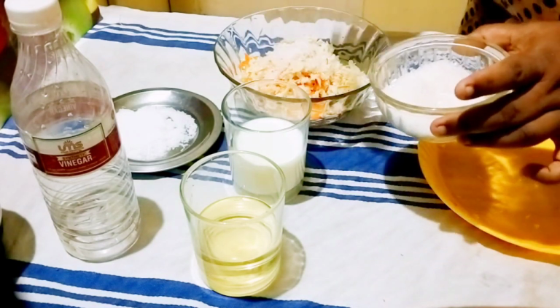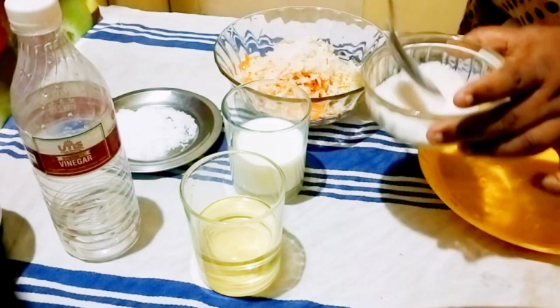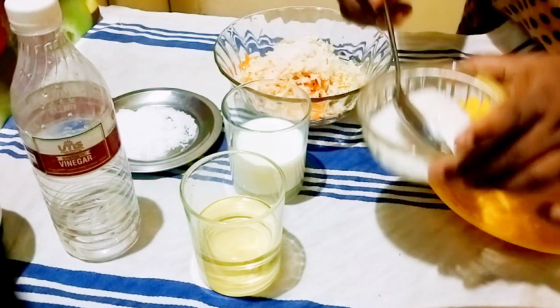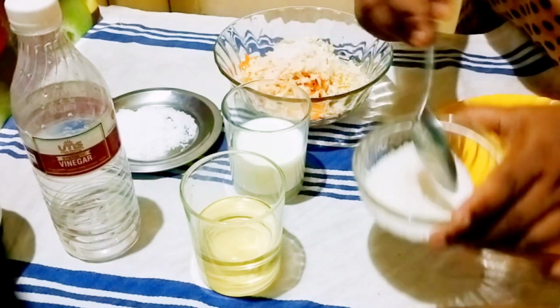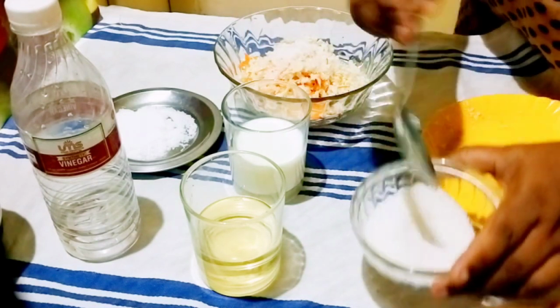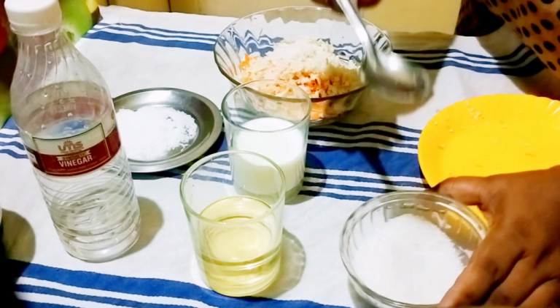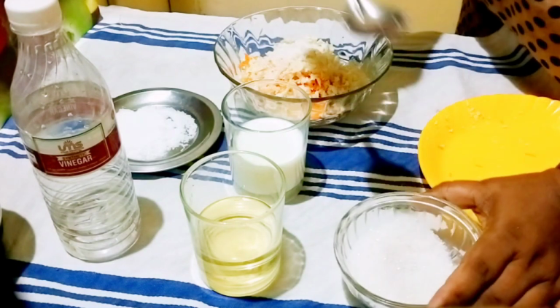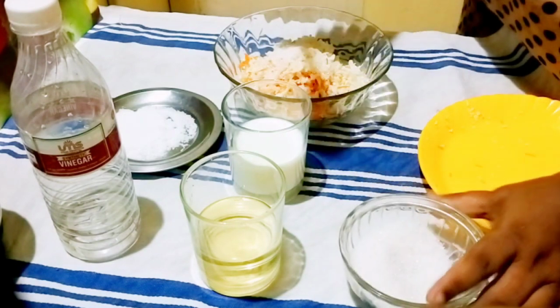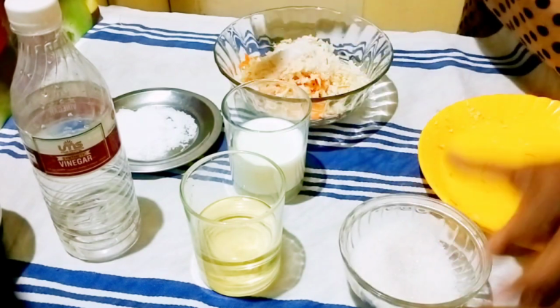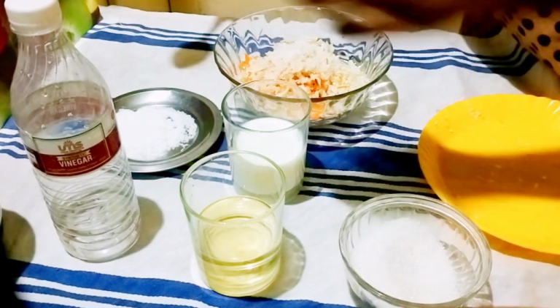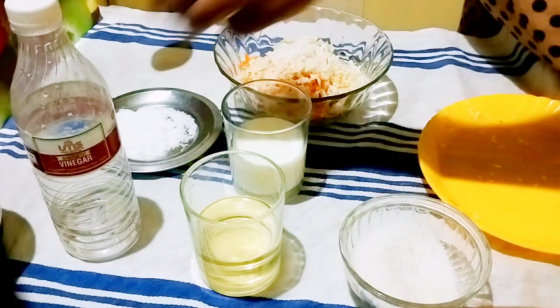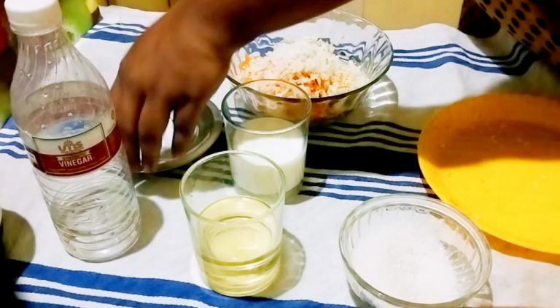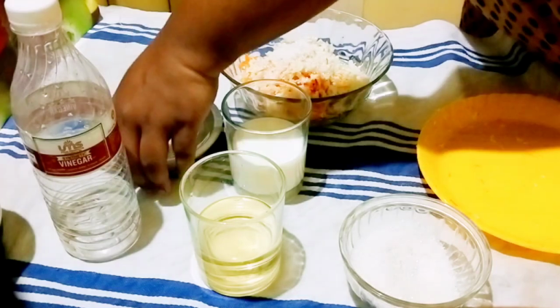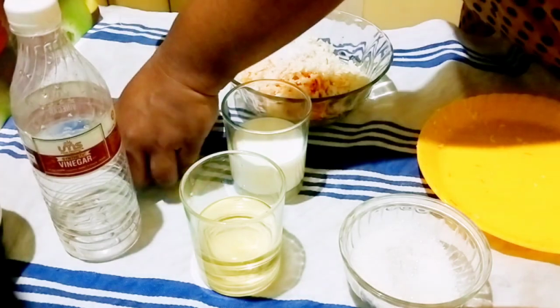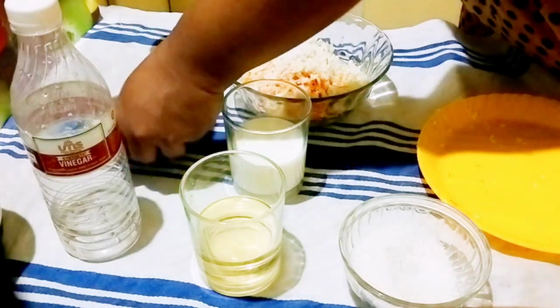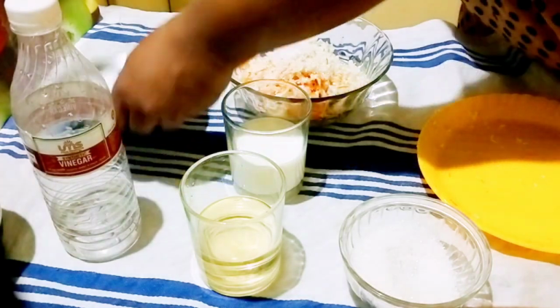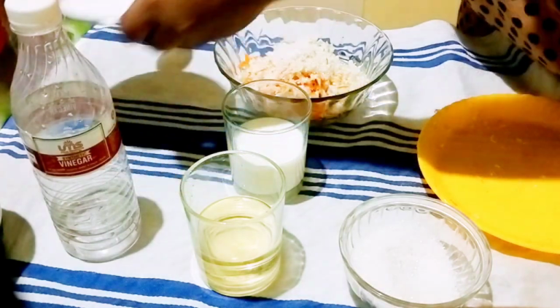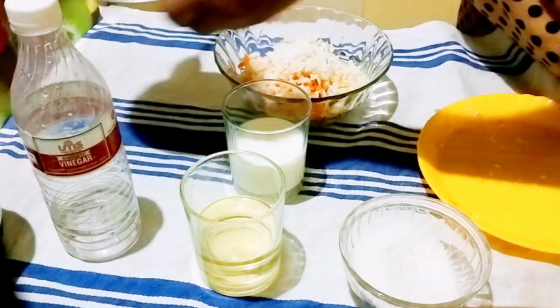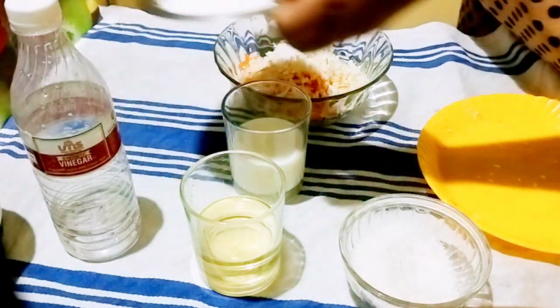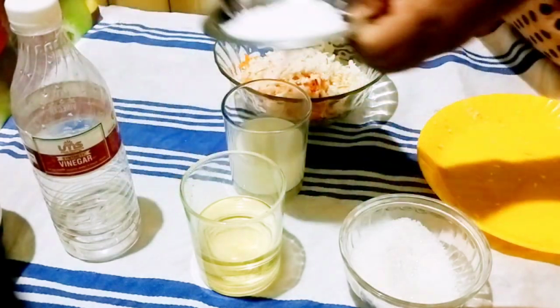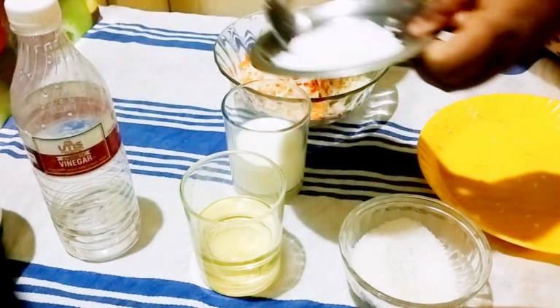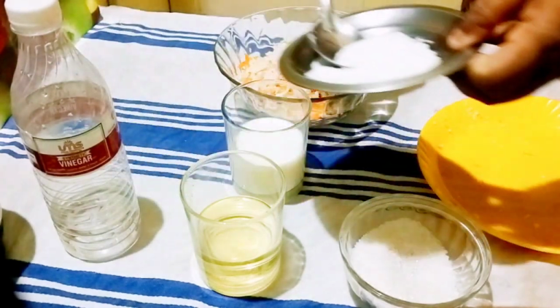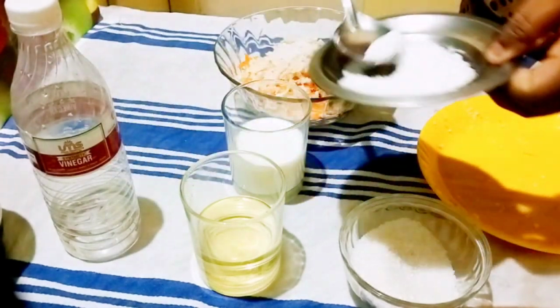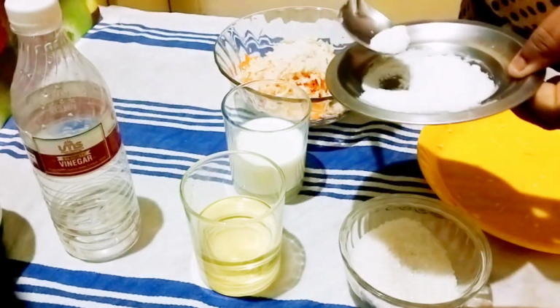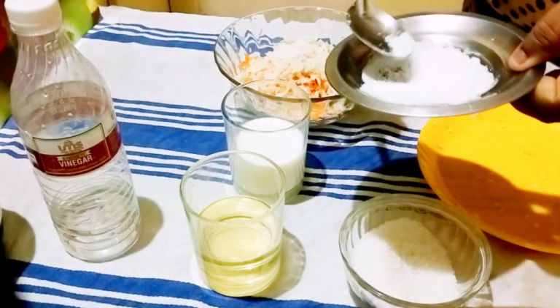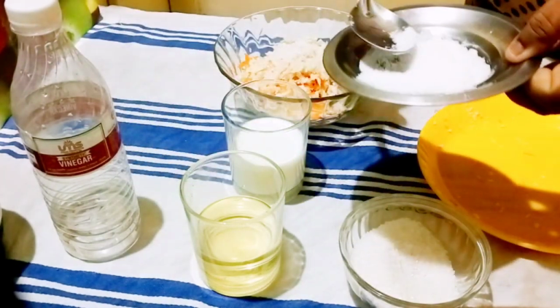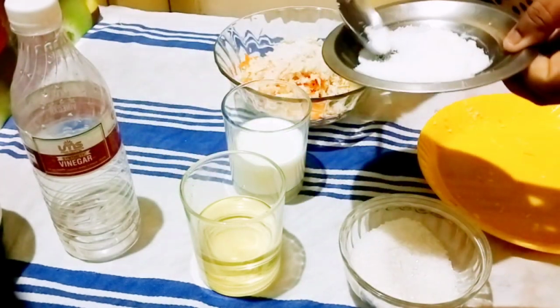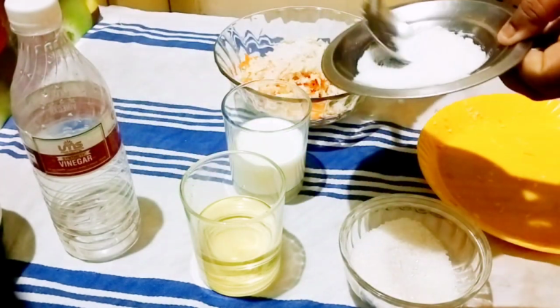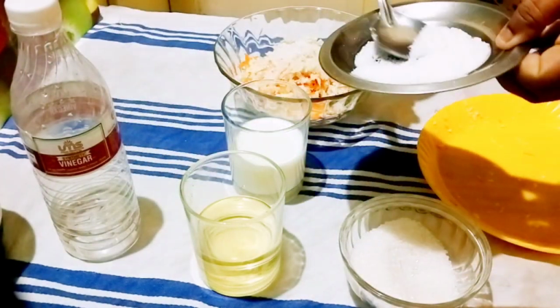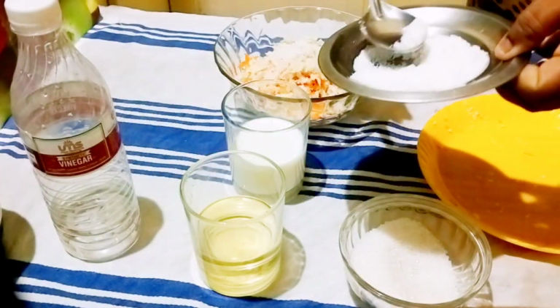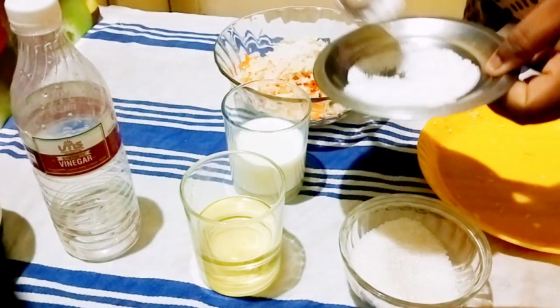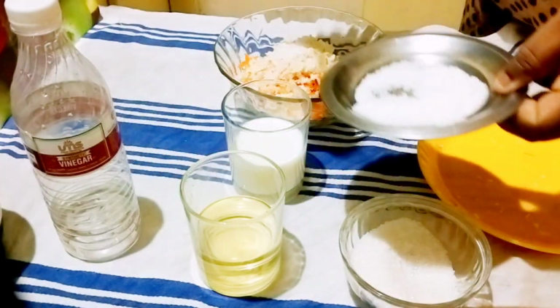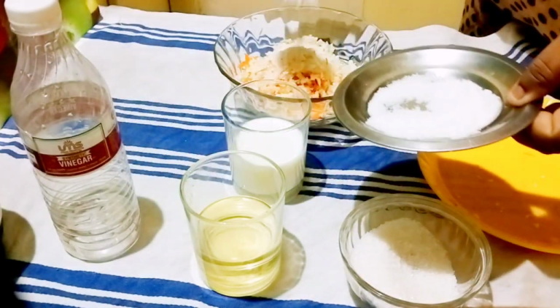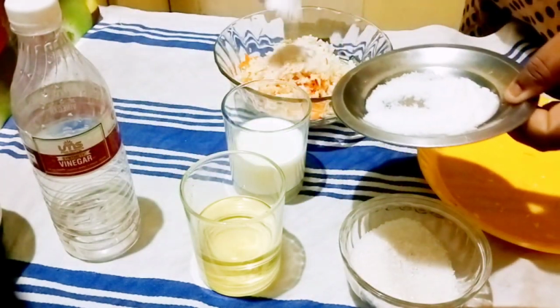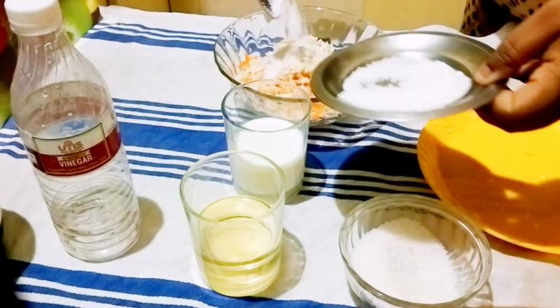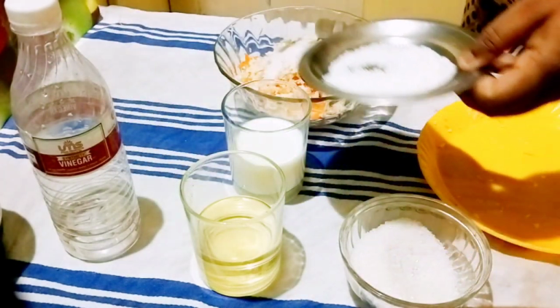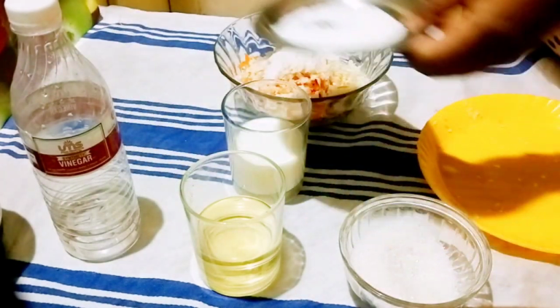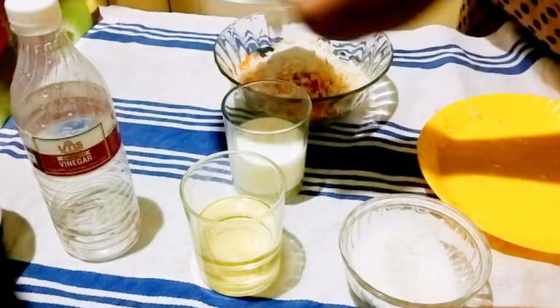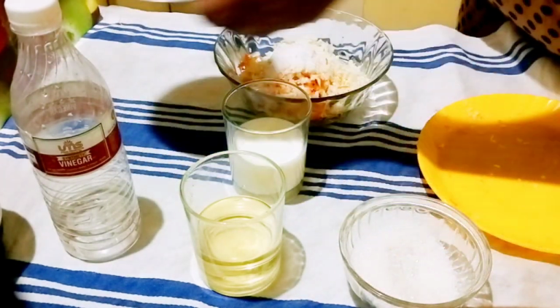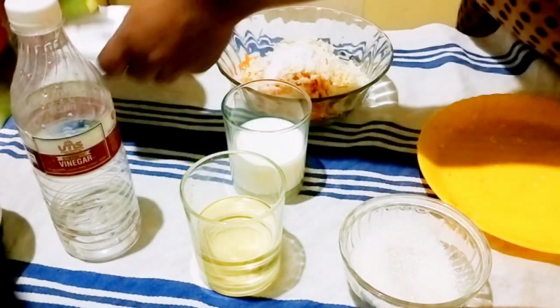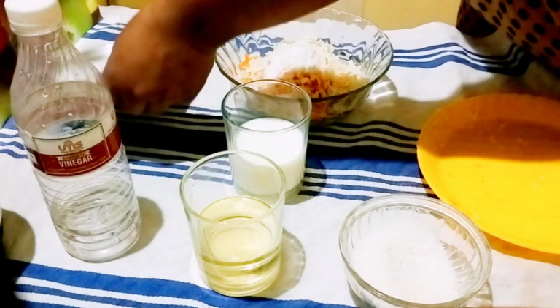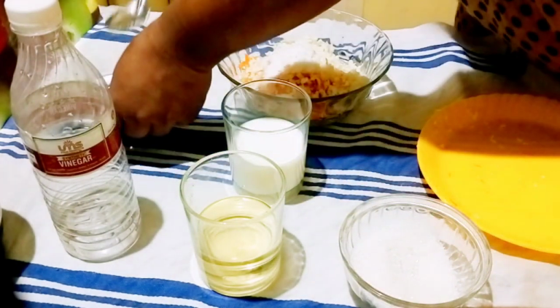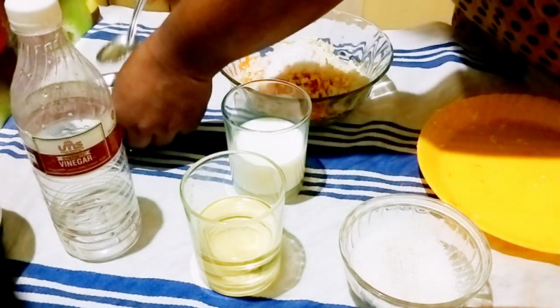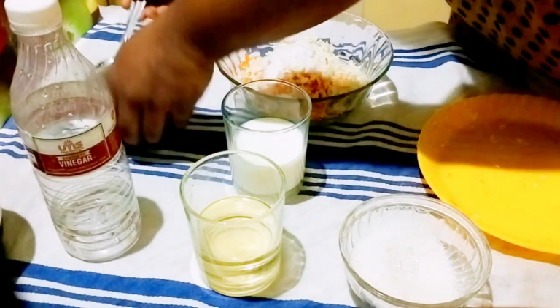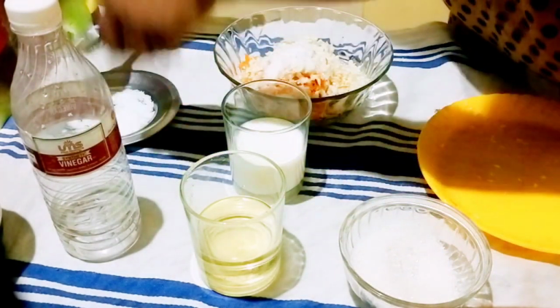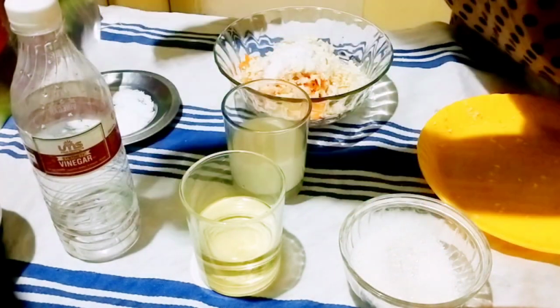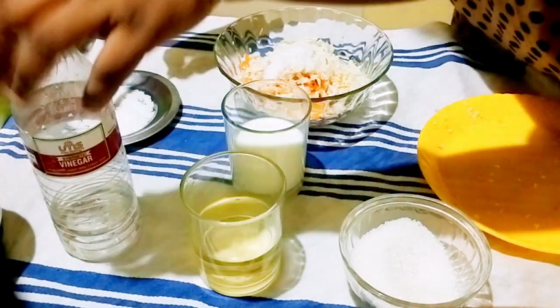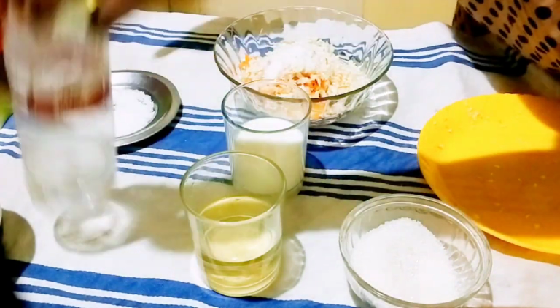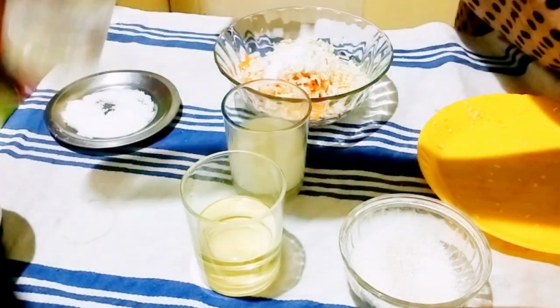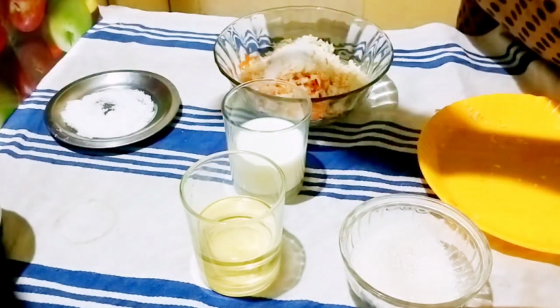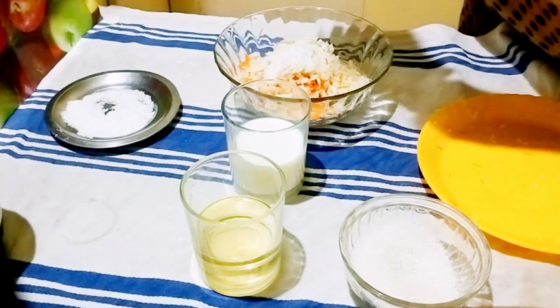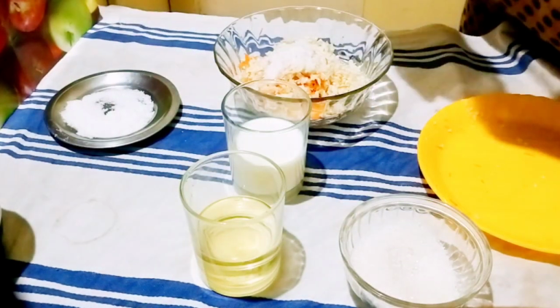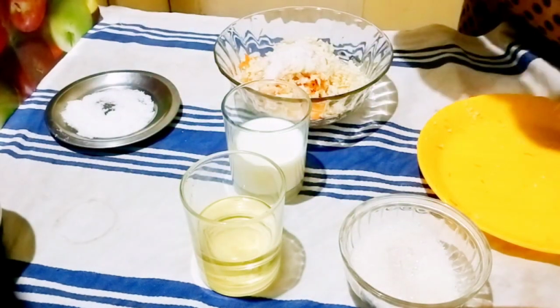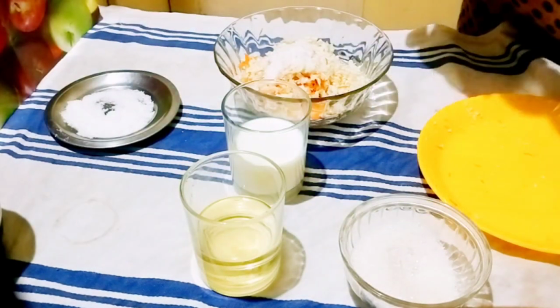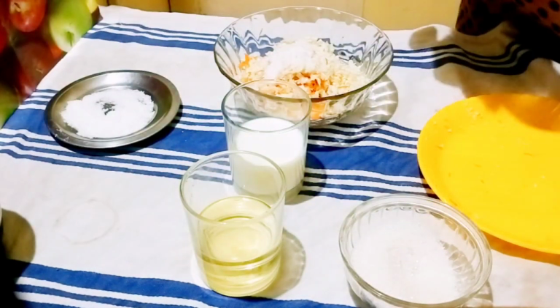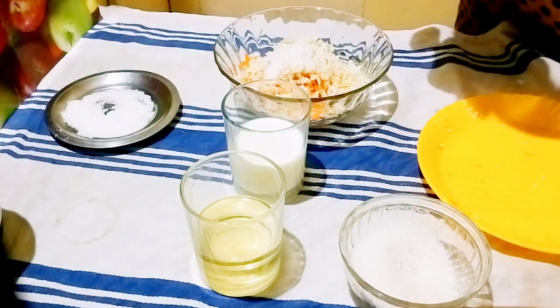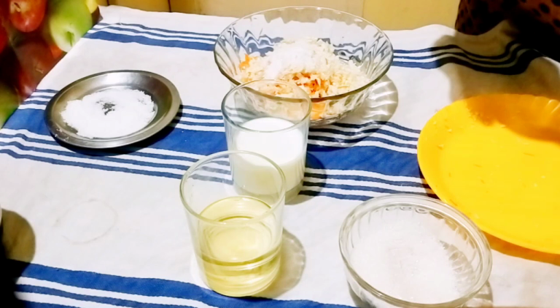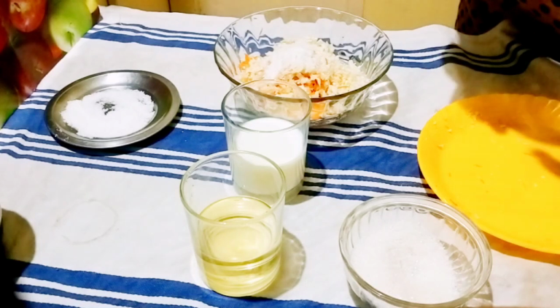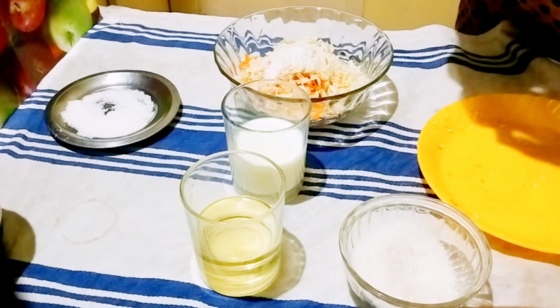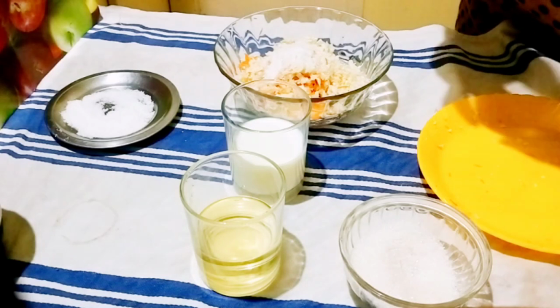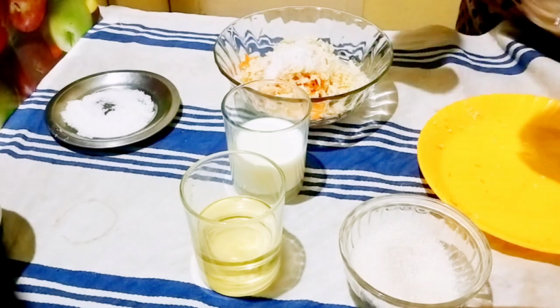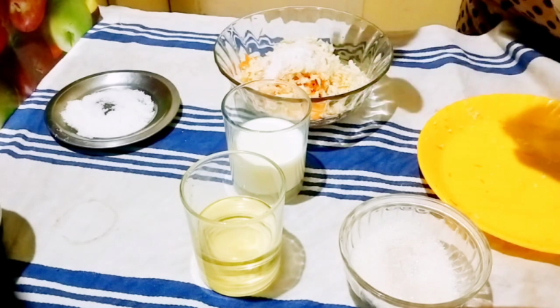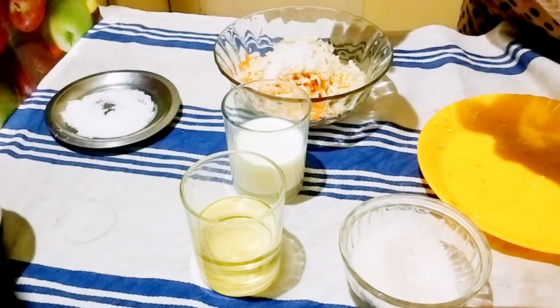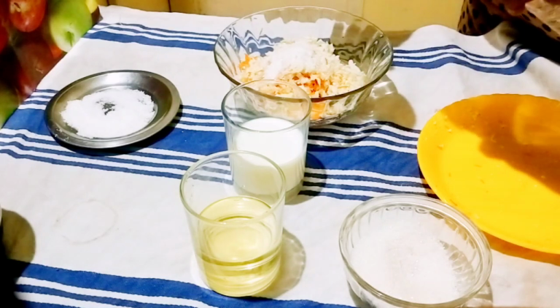I am using 1 teaspoon of sugar, 1 teaspoon of salt, and 1 teaspoon of vinegar.